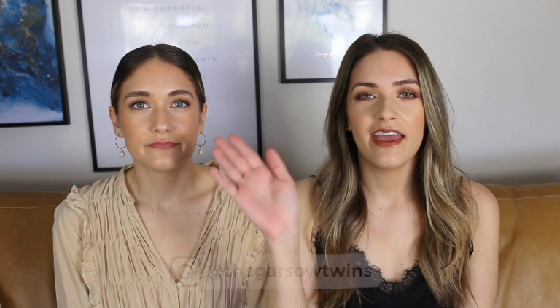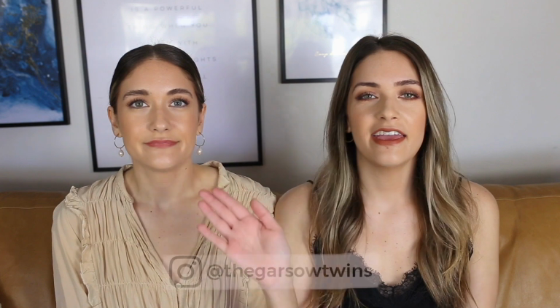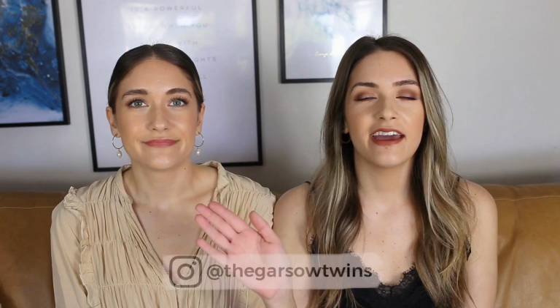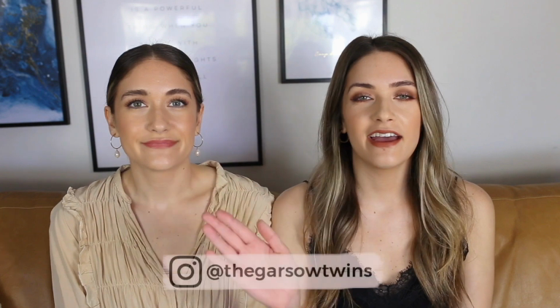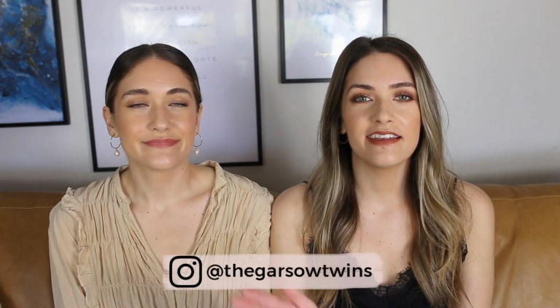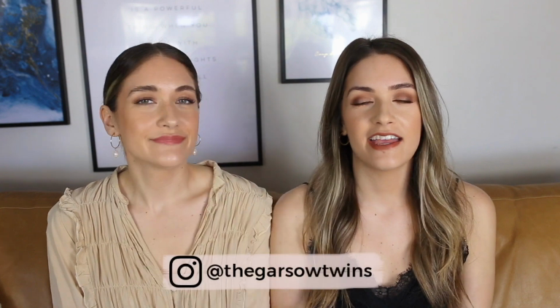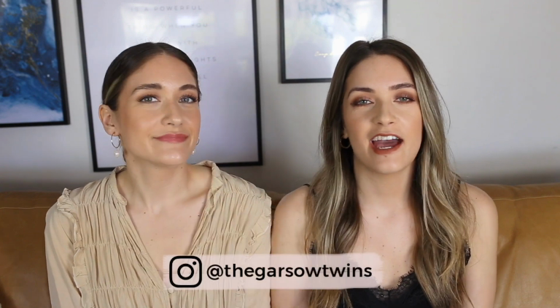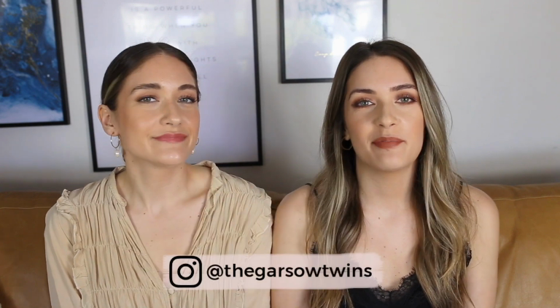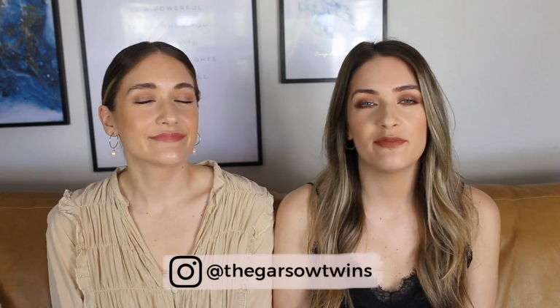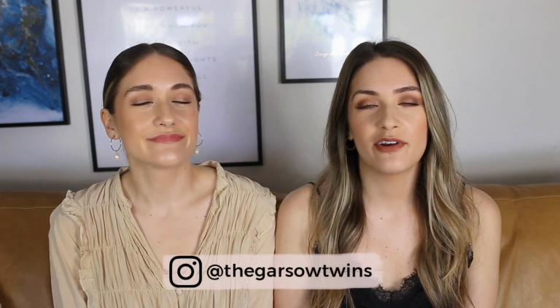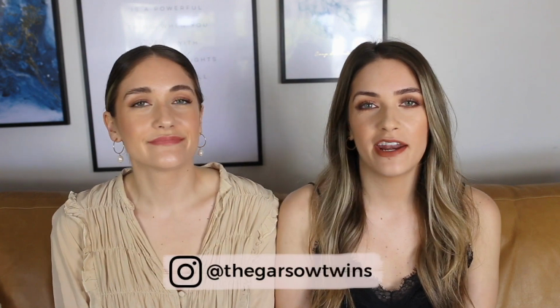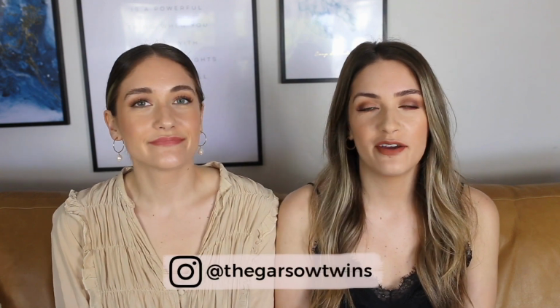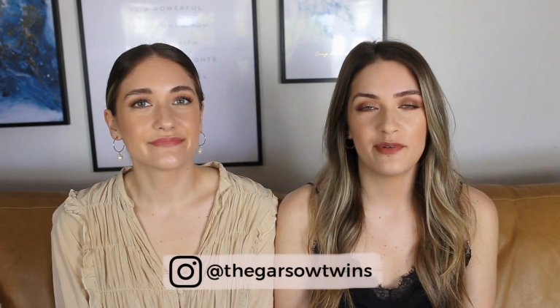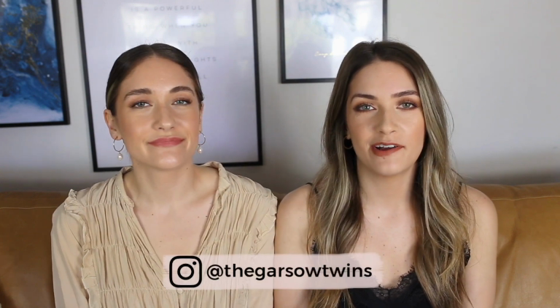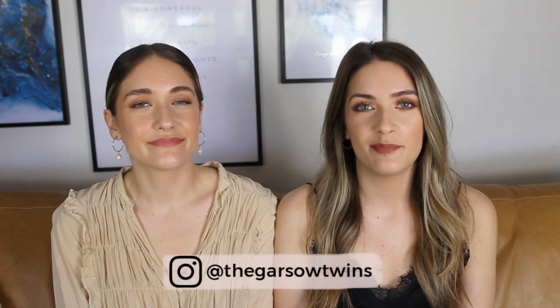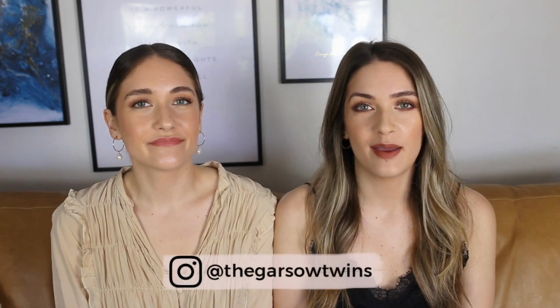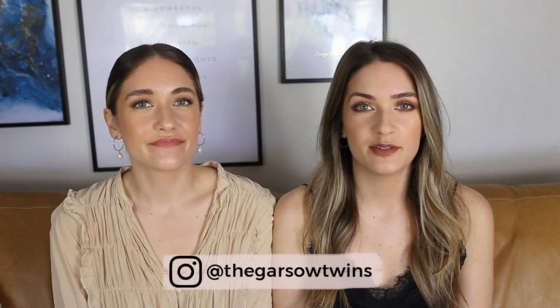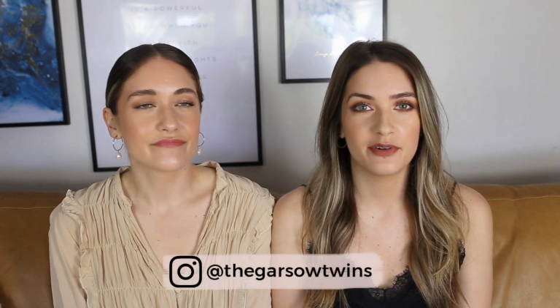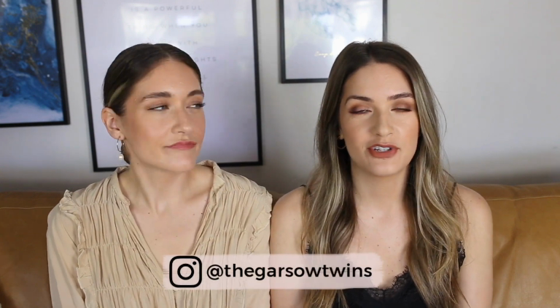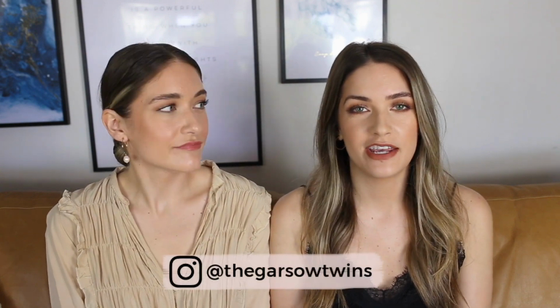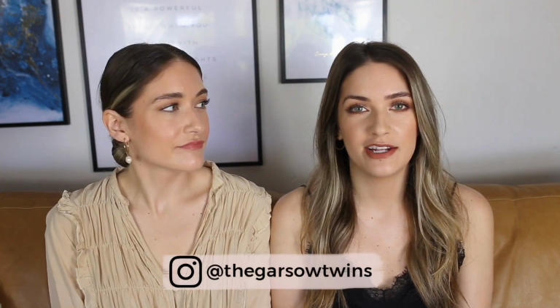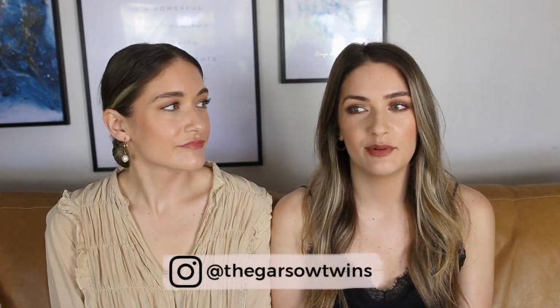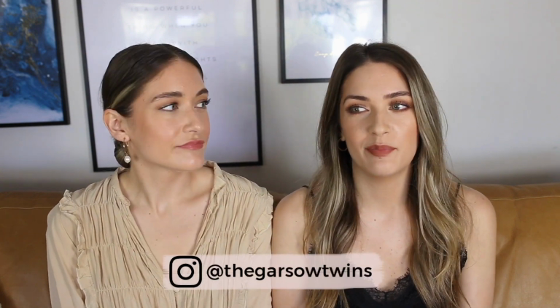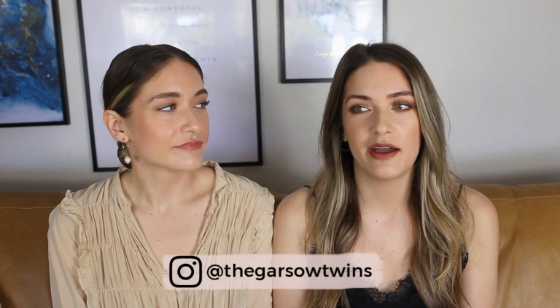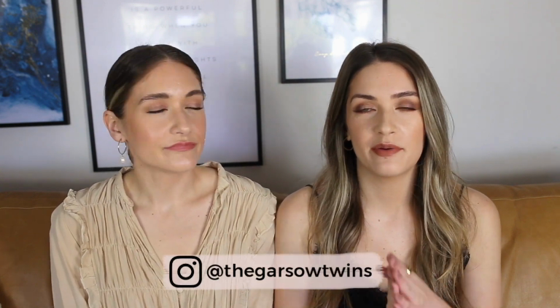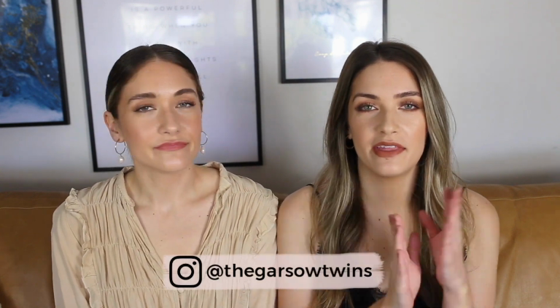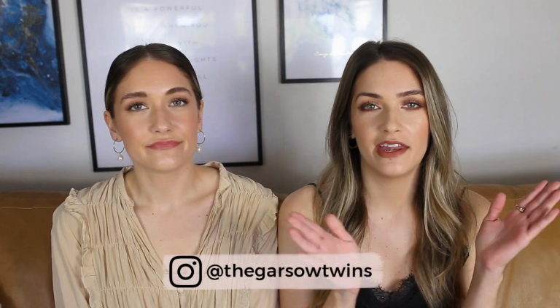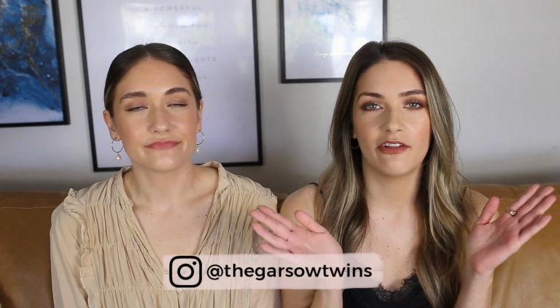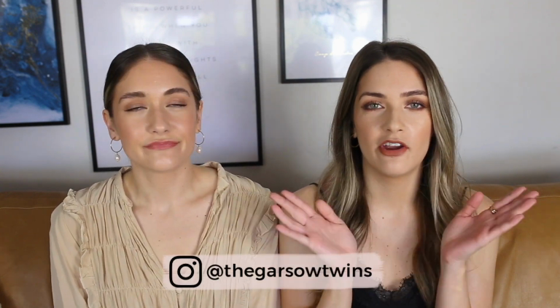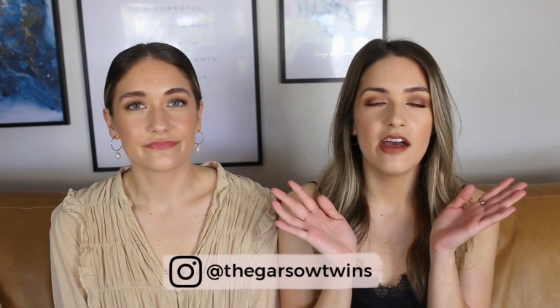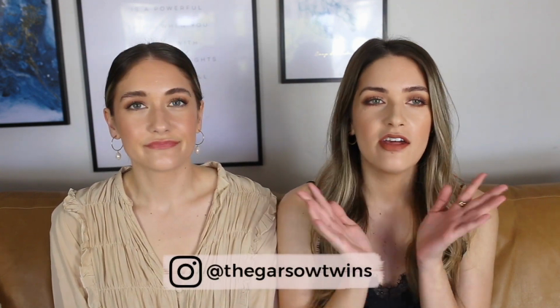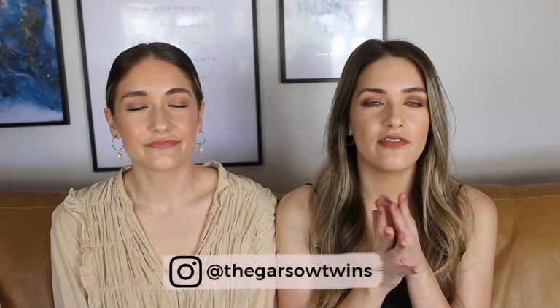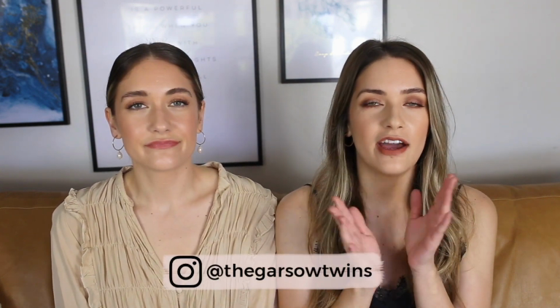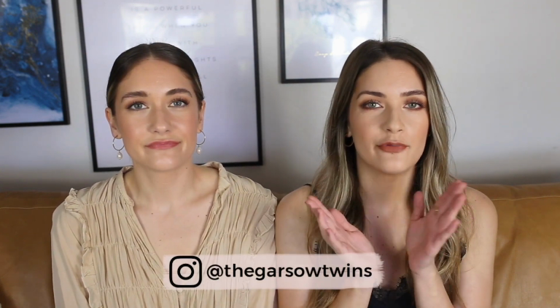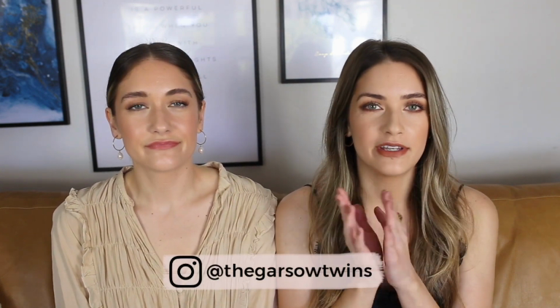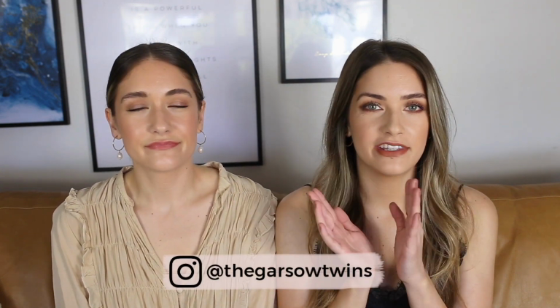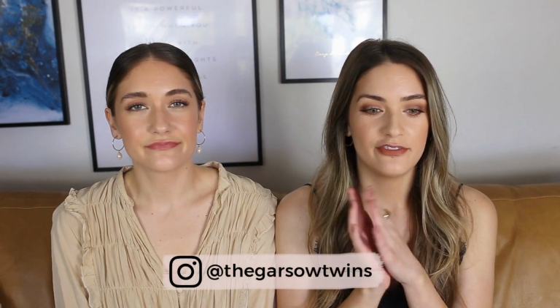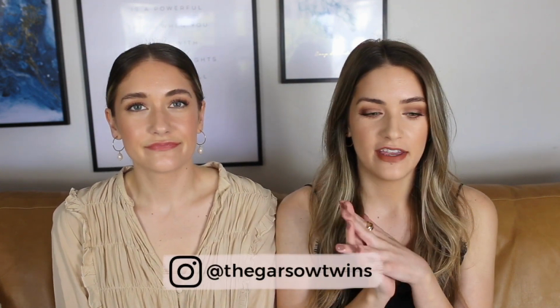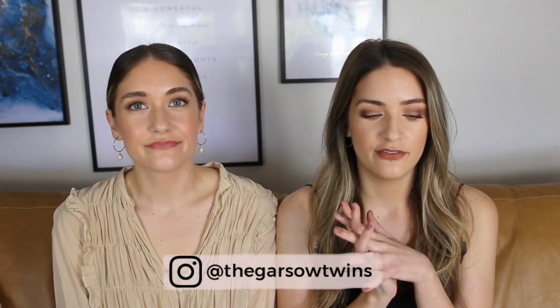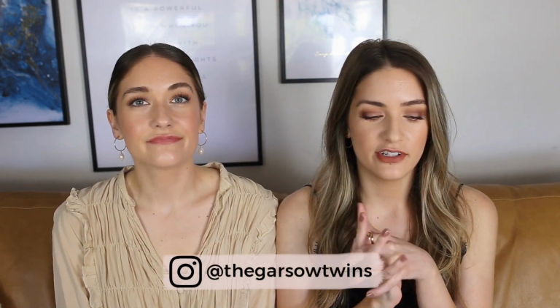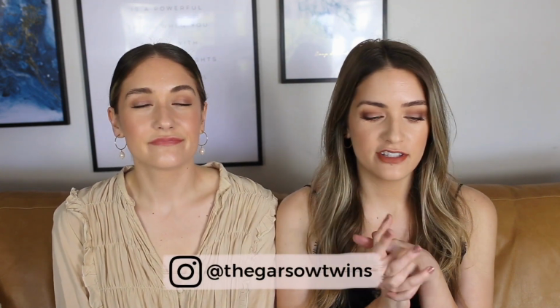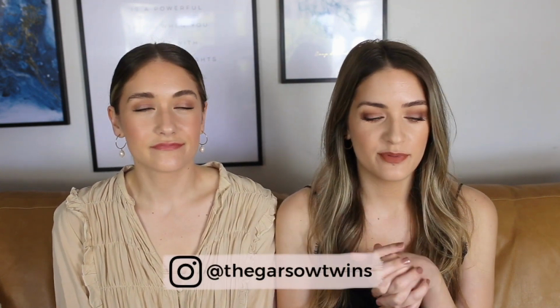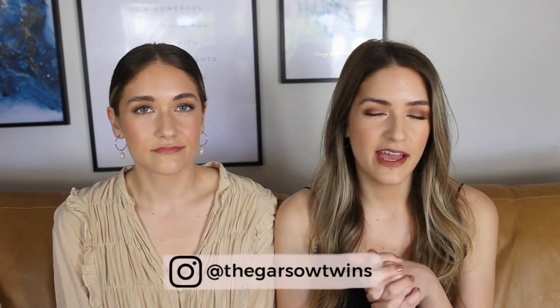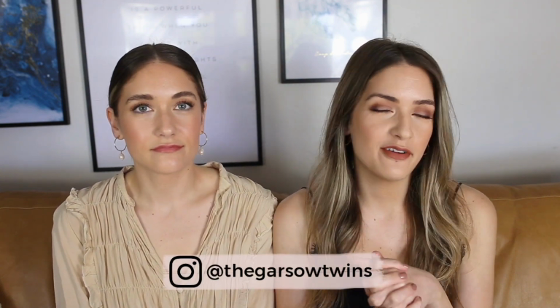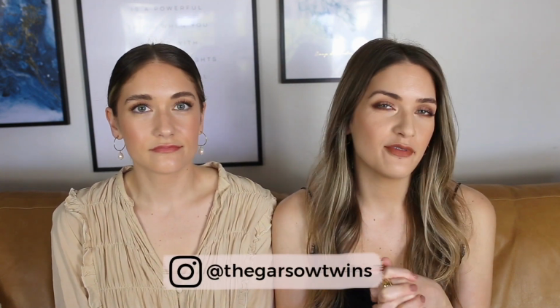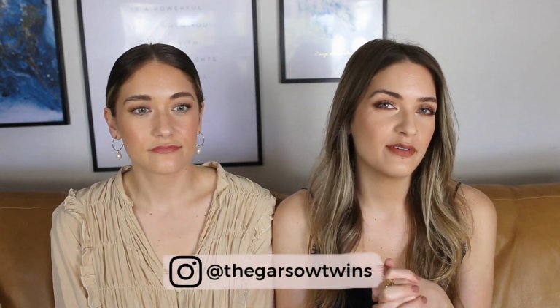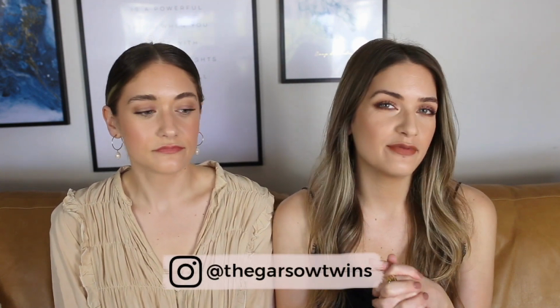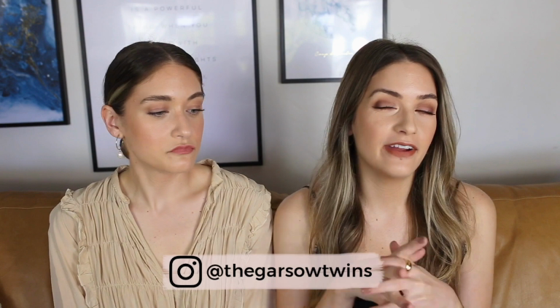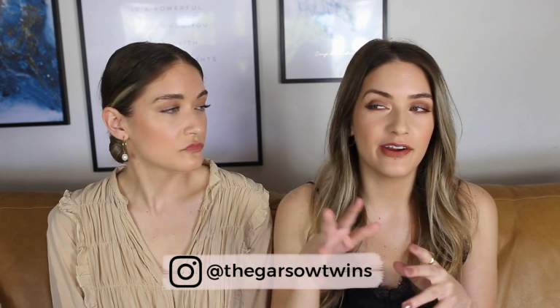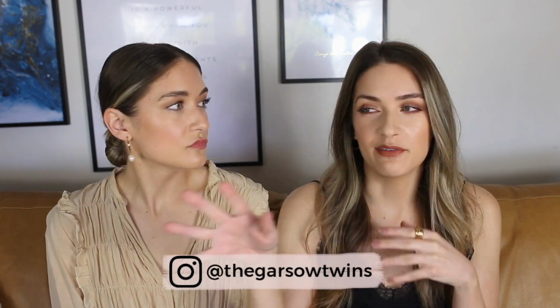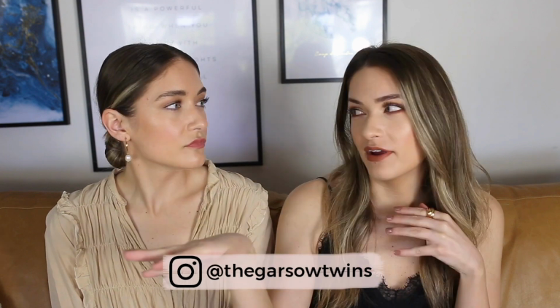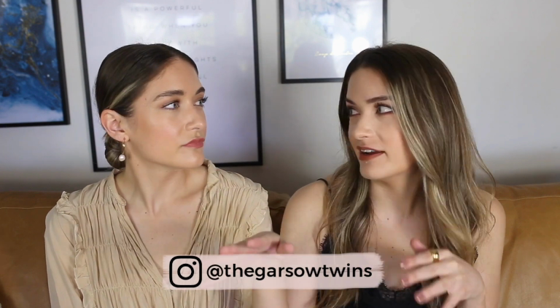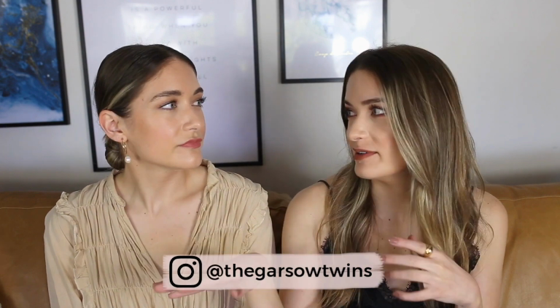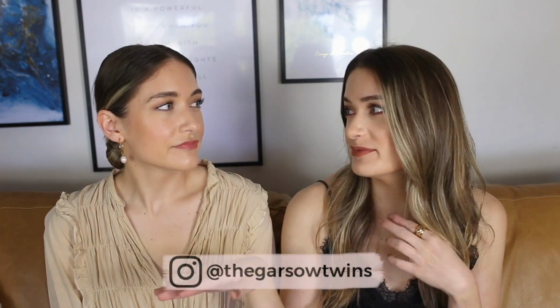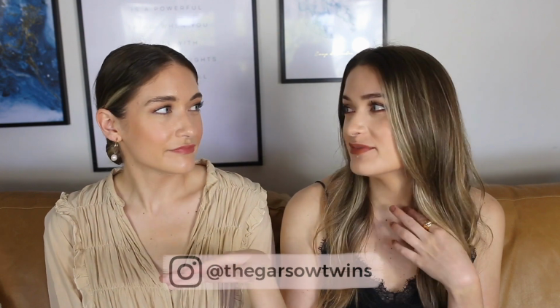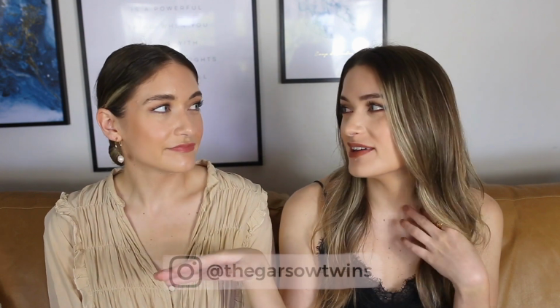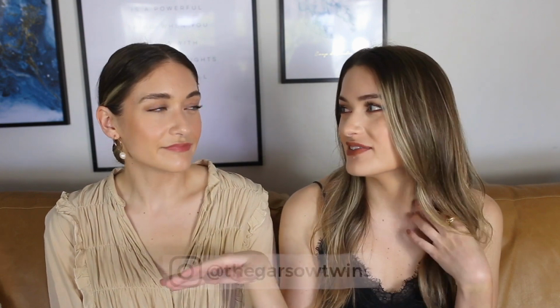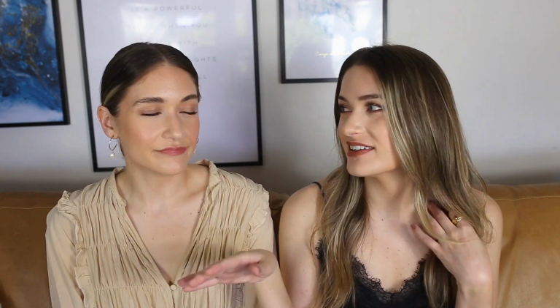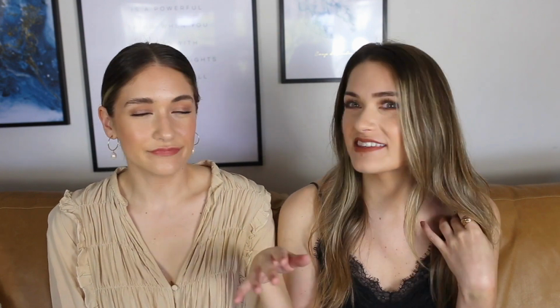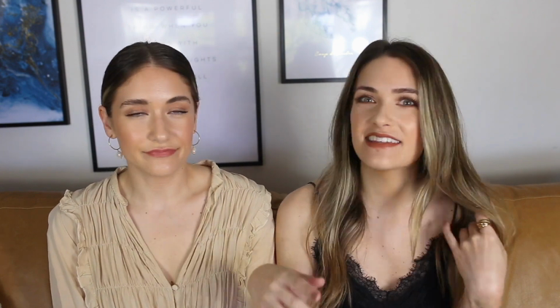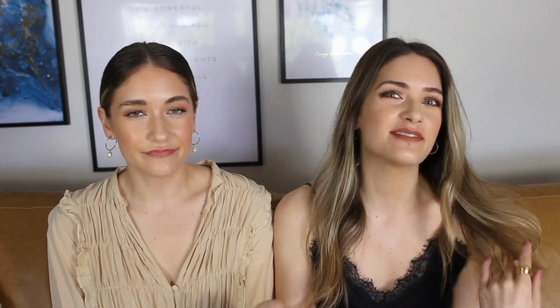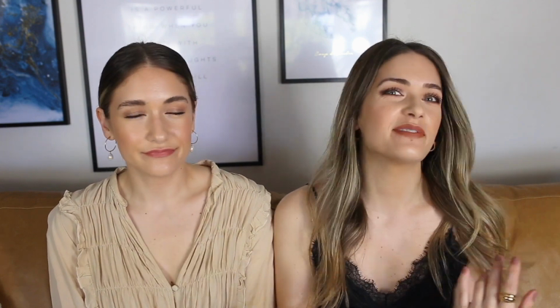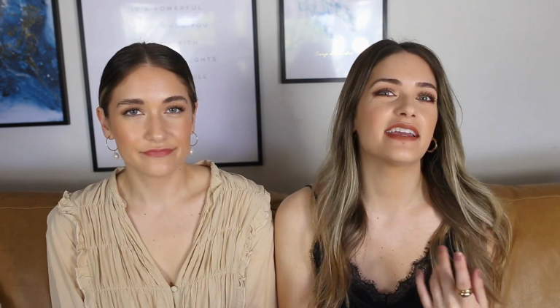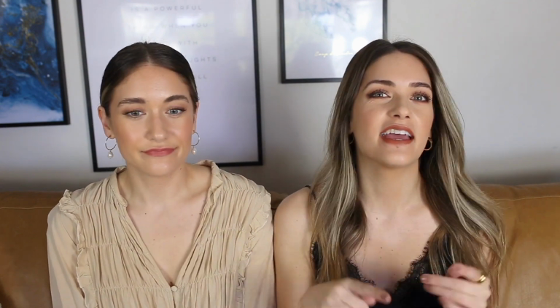Hey guys, happy Friday. Welcome back to our channel. We're back with another five weekly favorites. We have very random favorites this week.